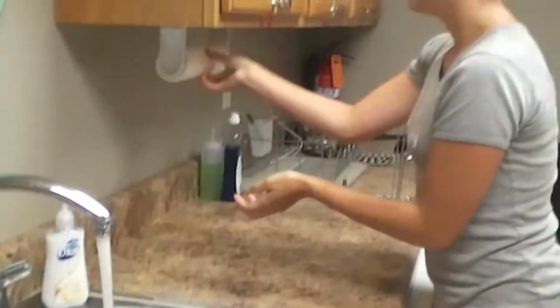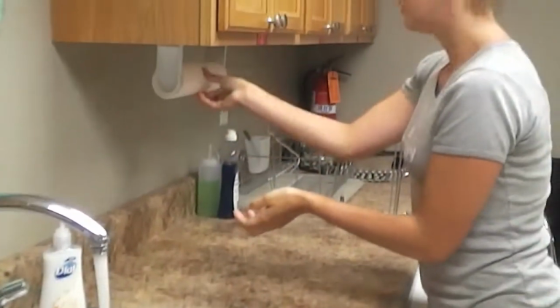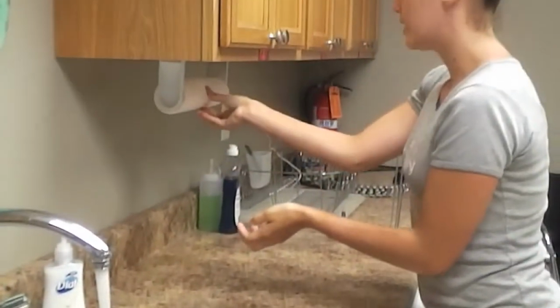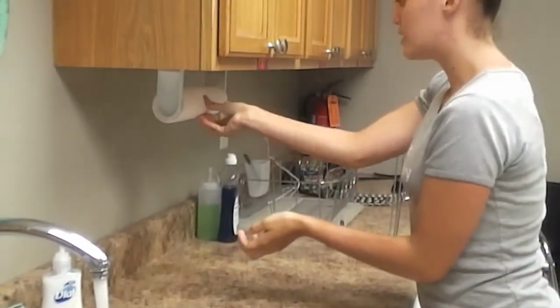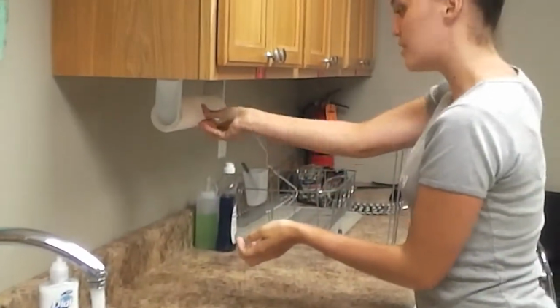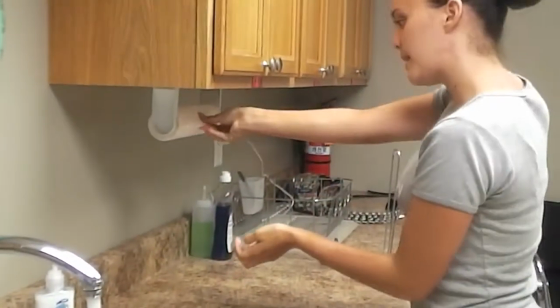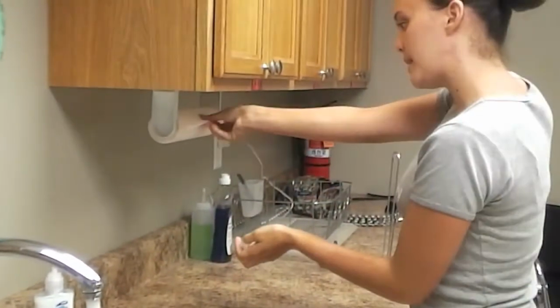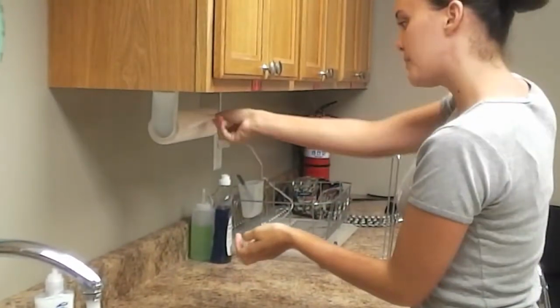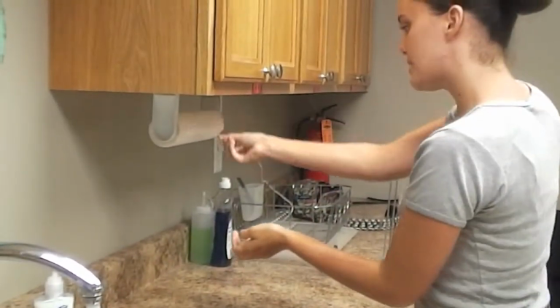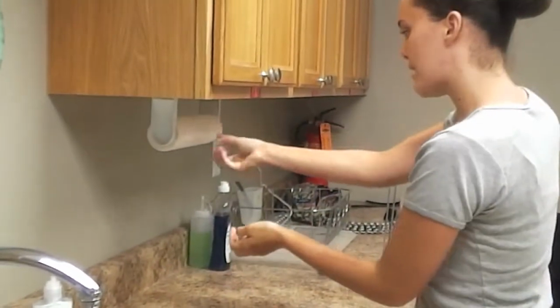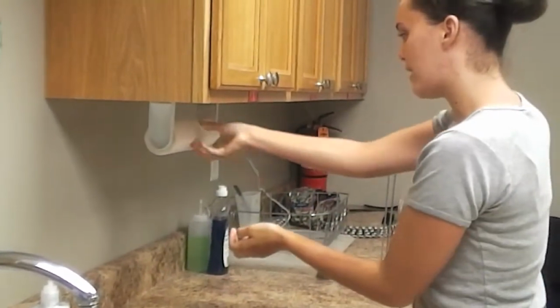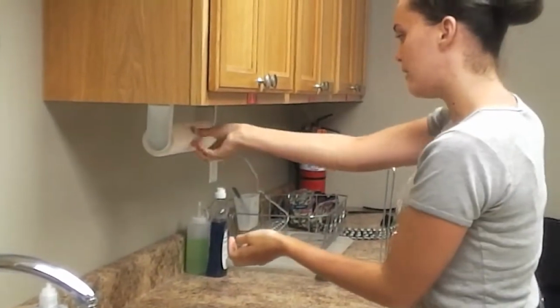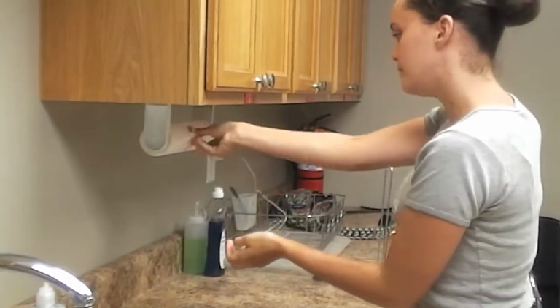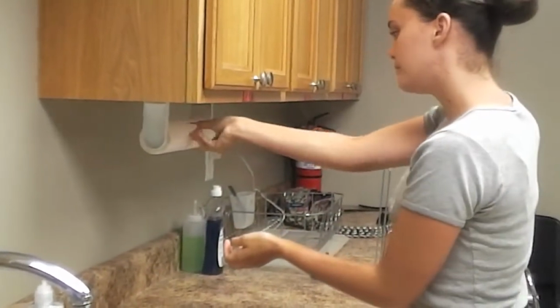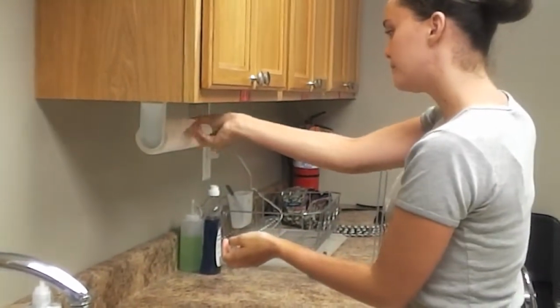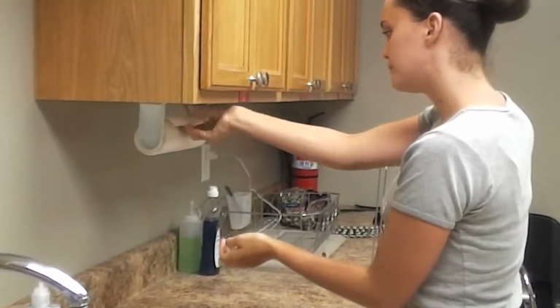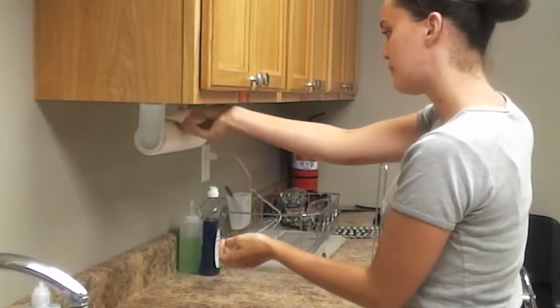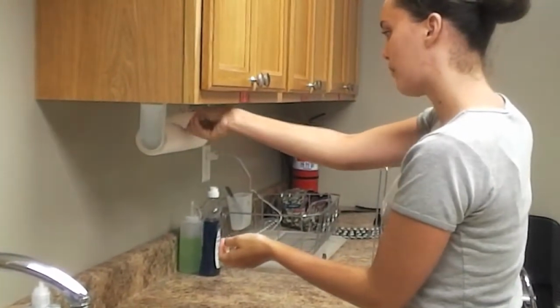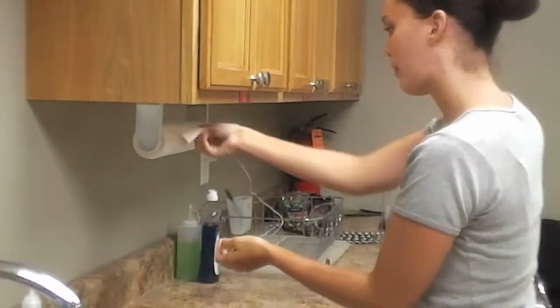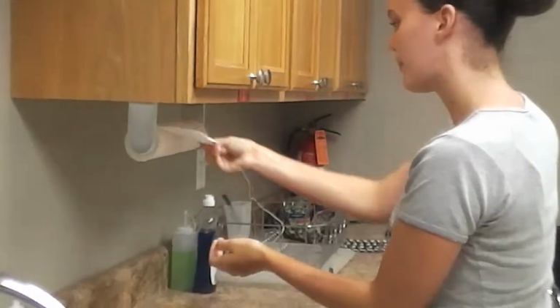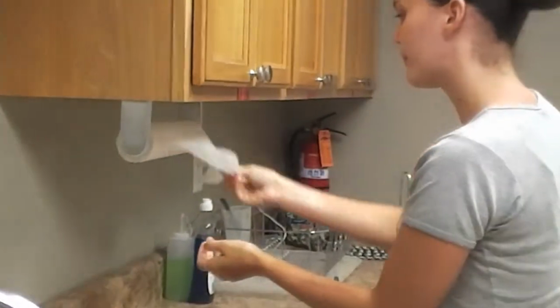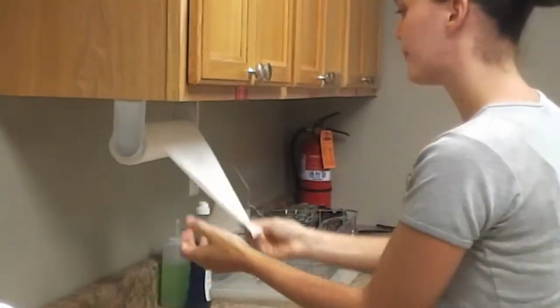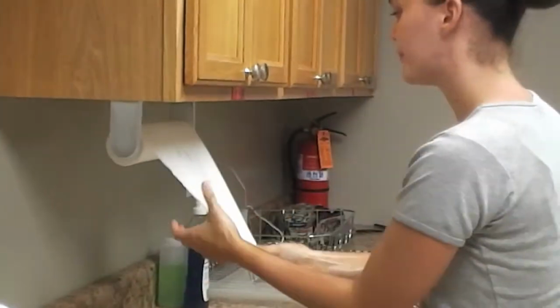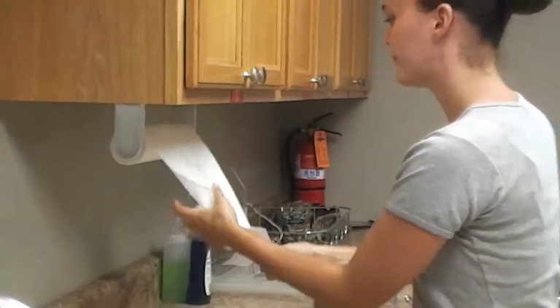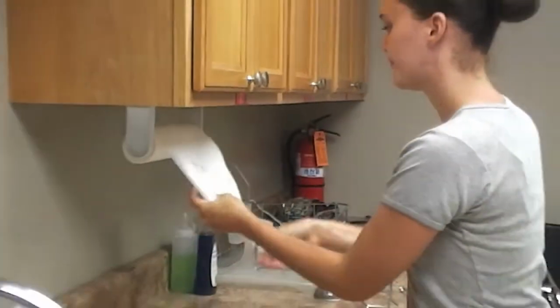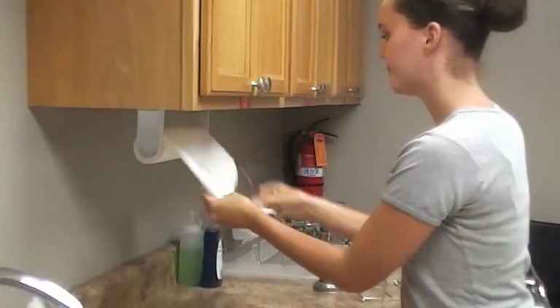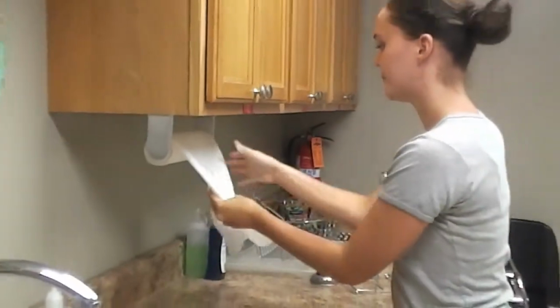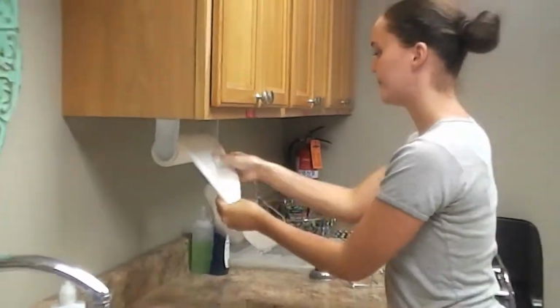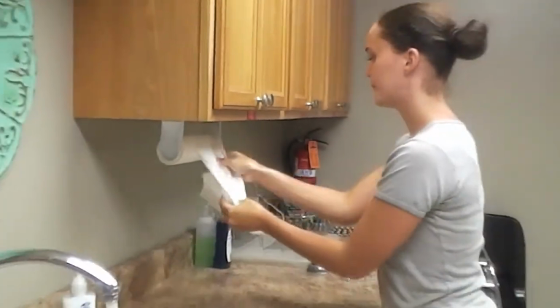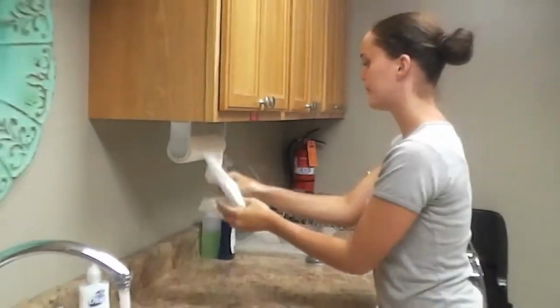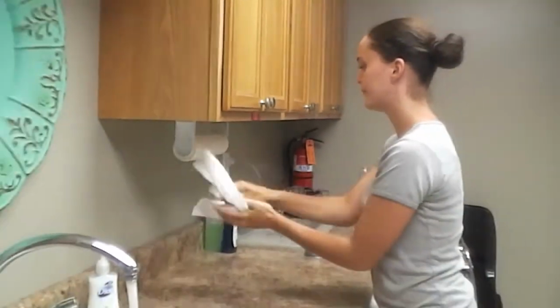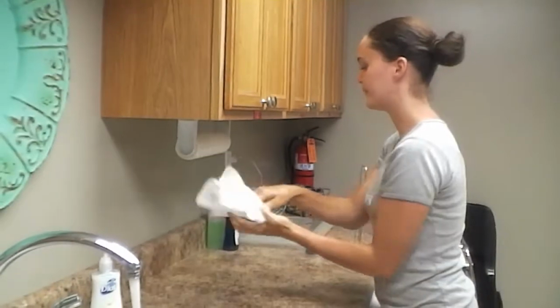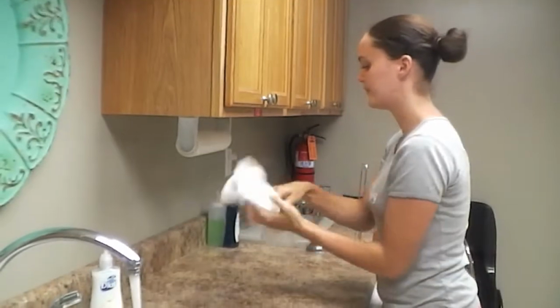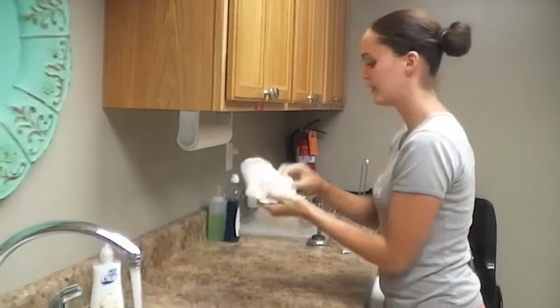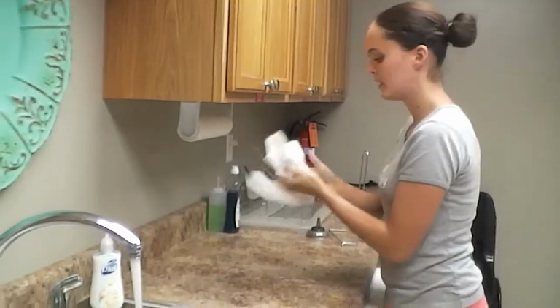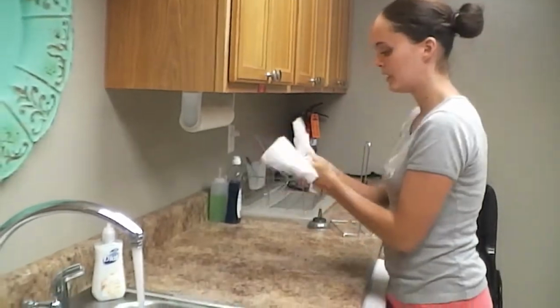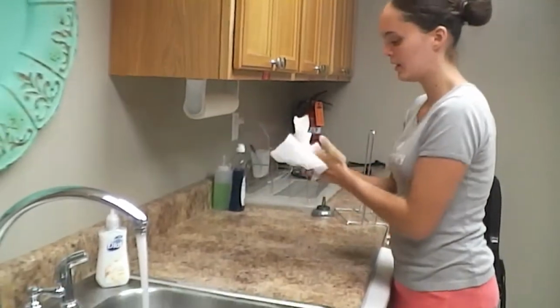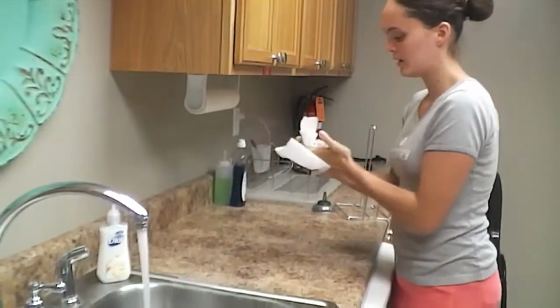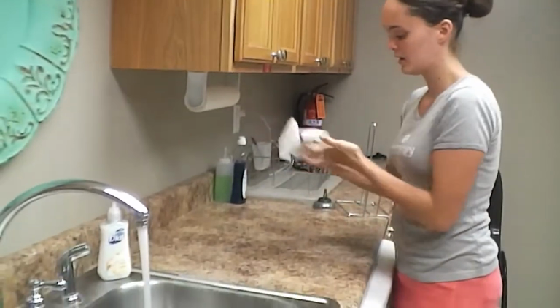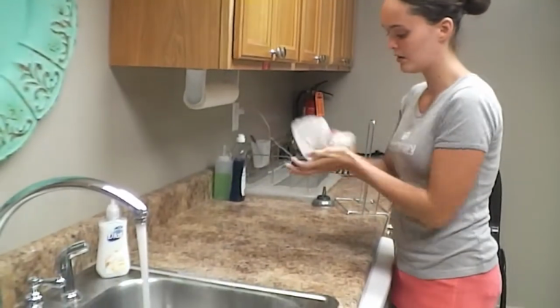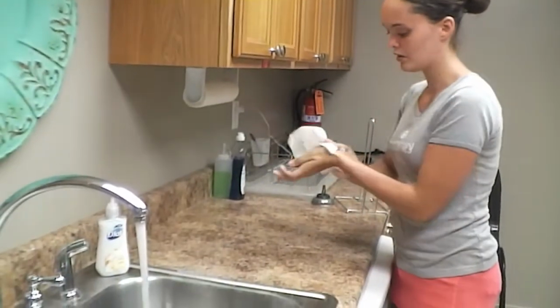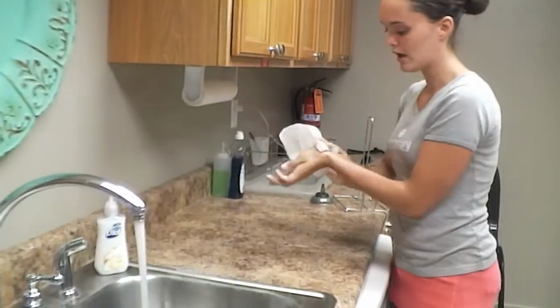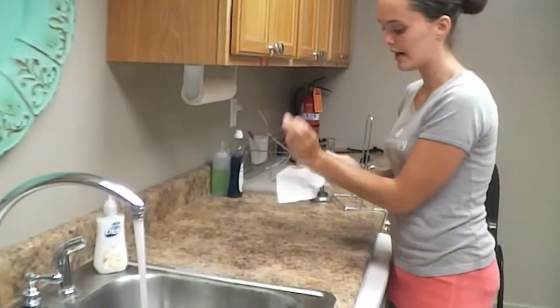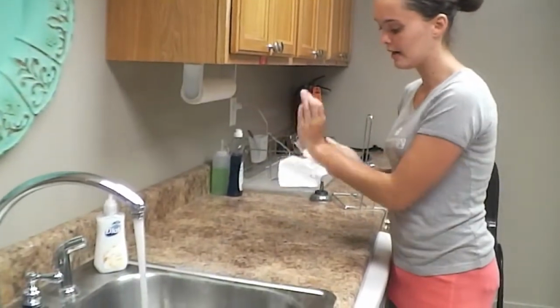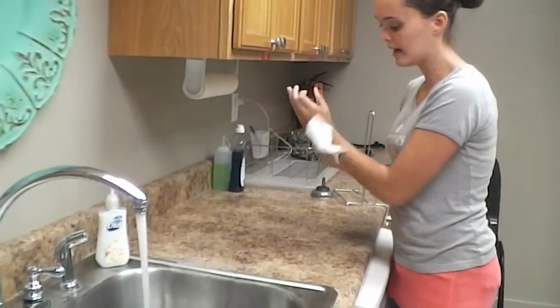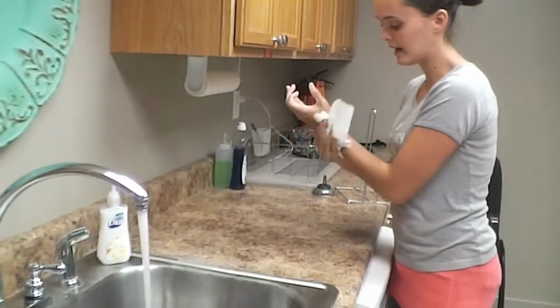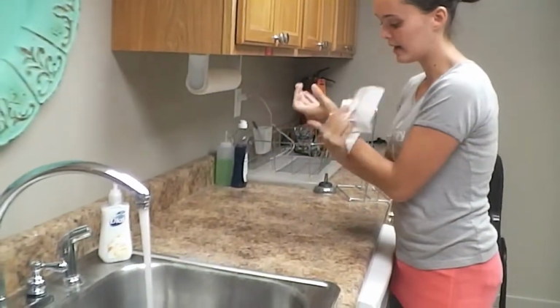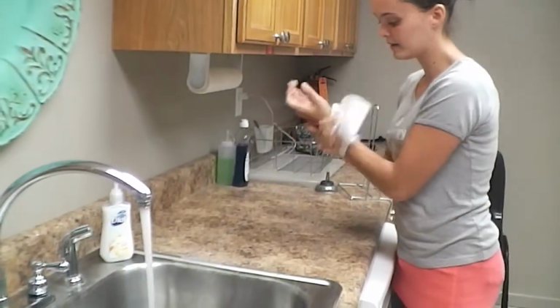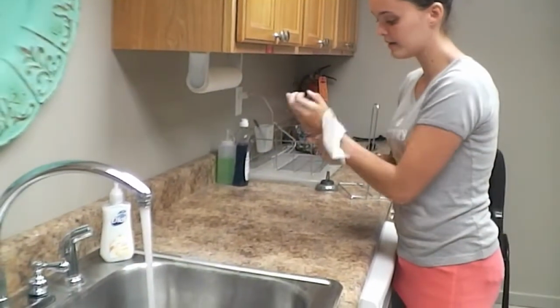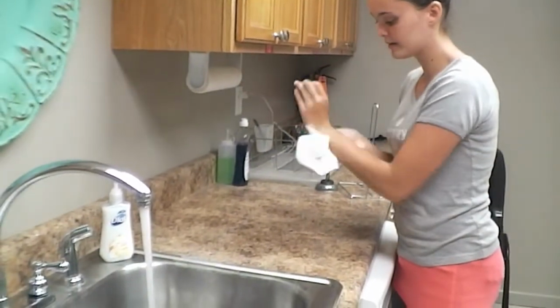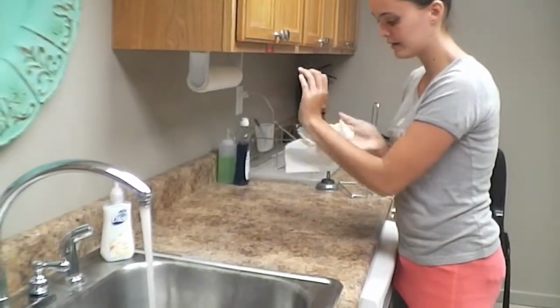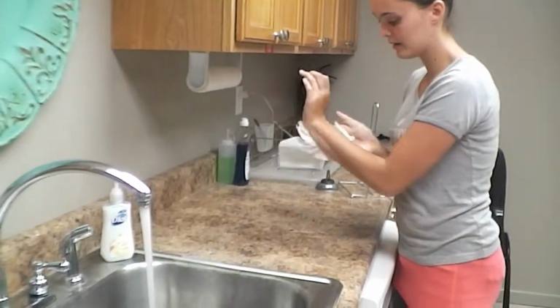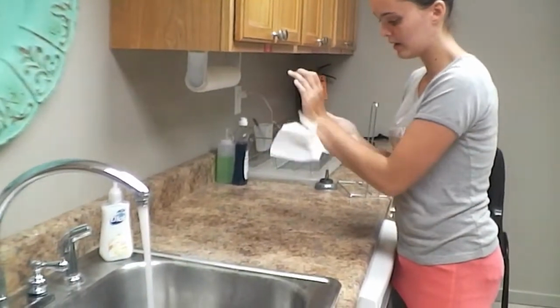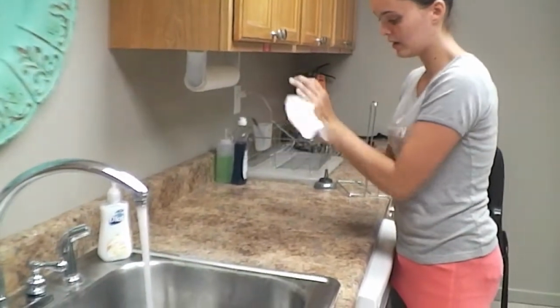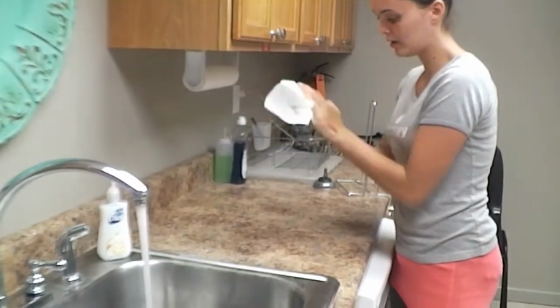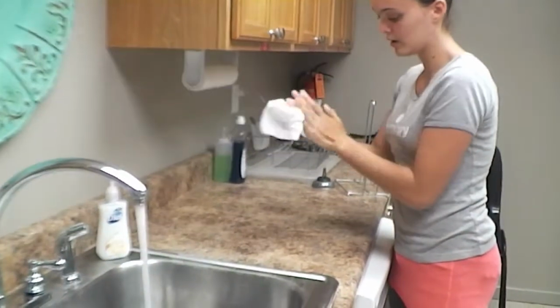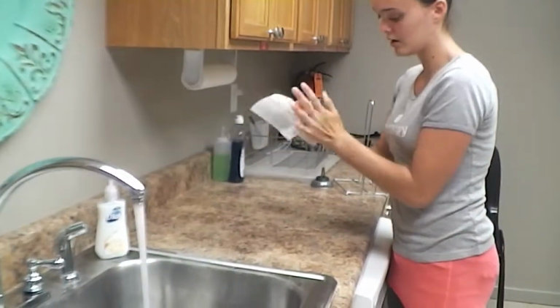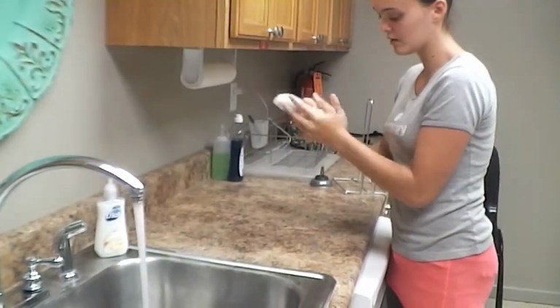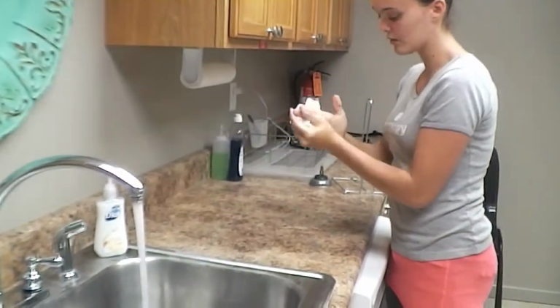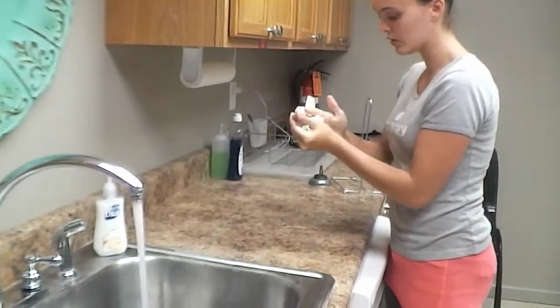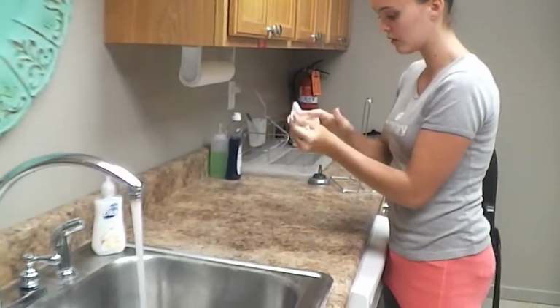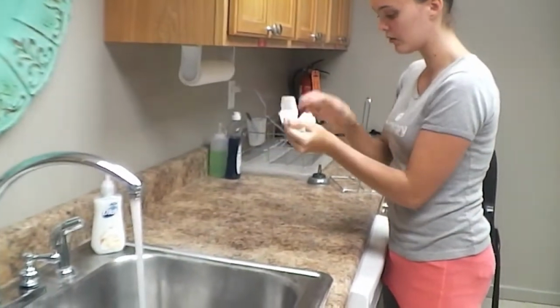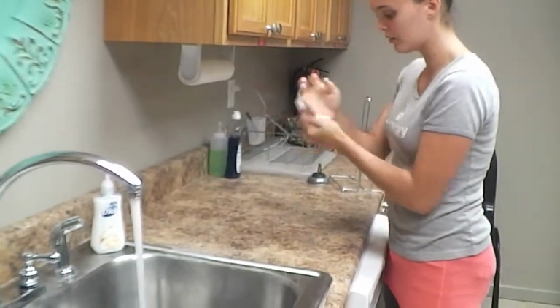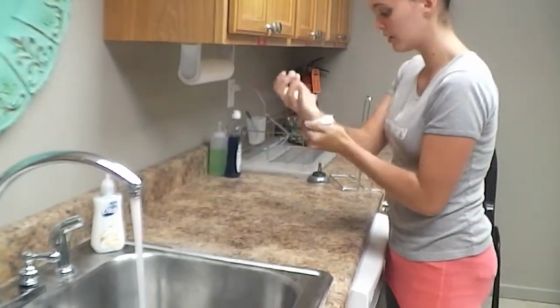Get your paper towel and dry your hands. You can use more than one.